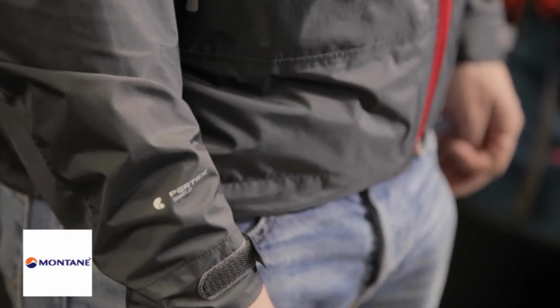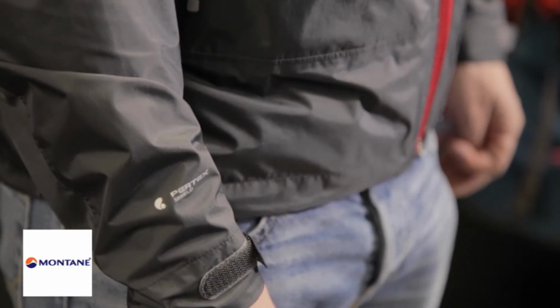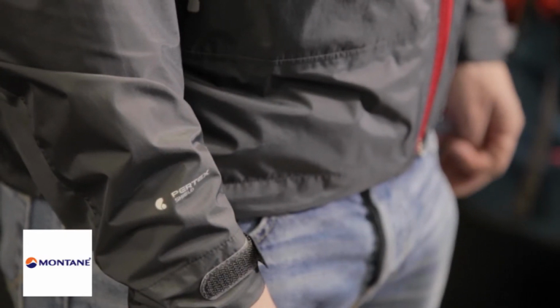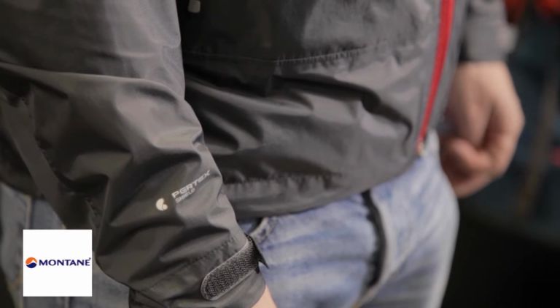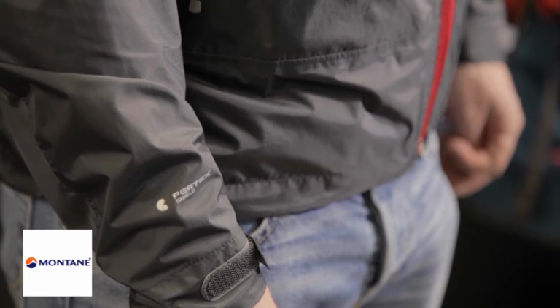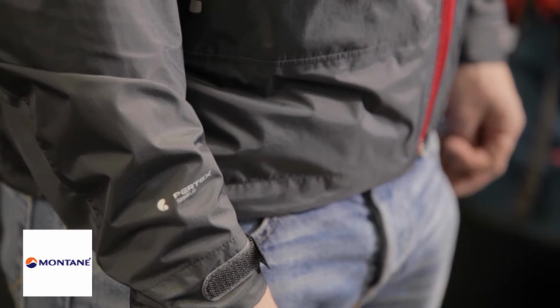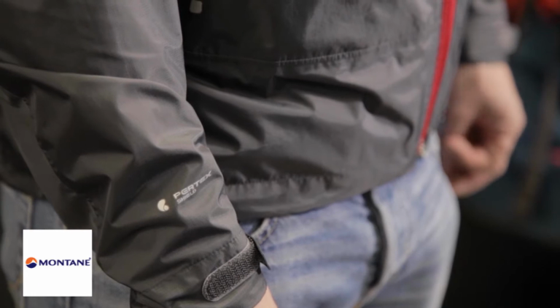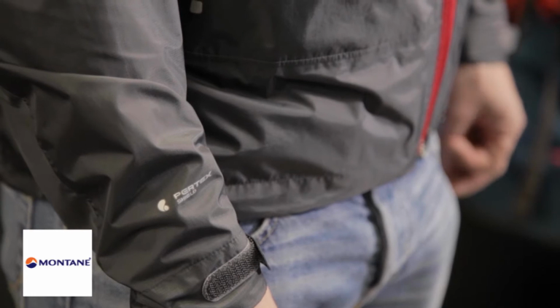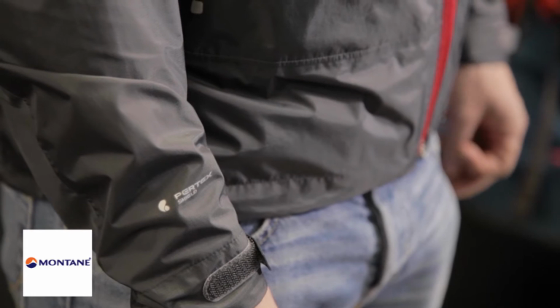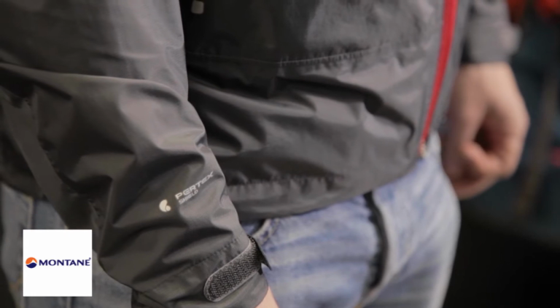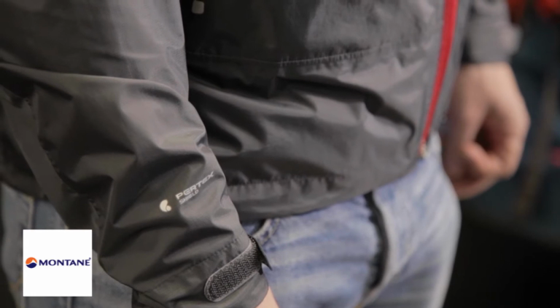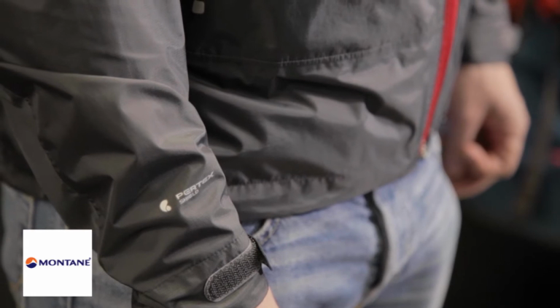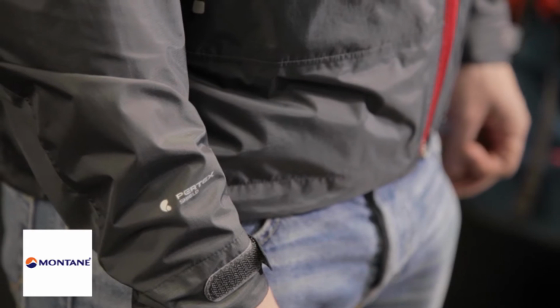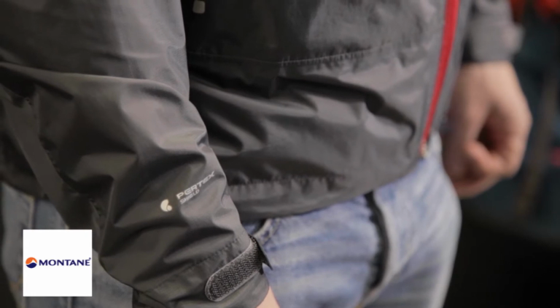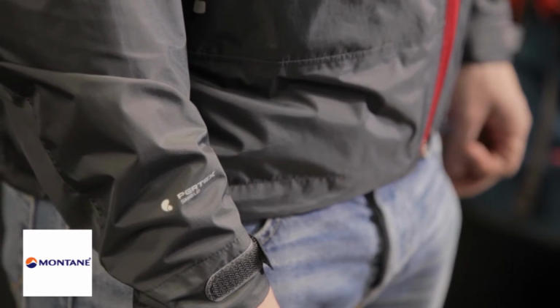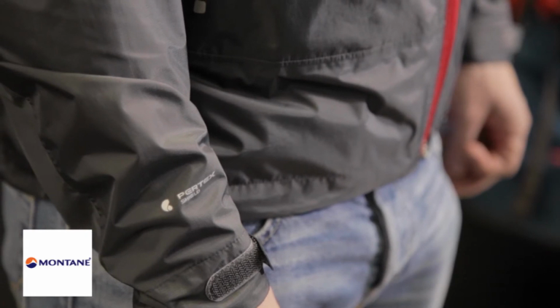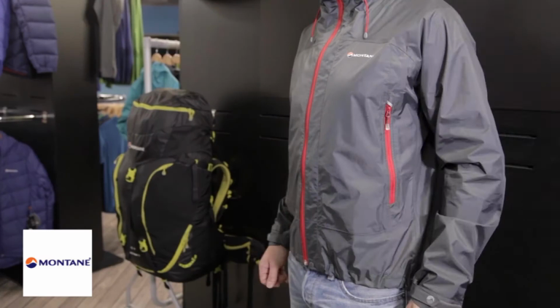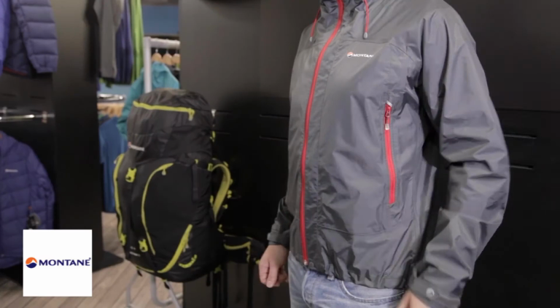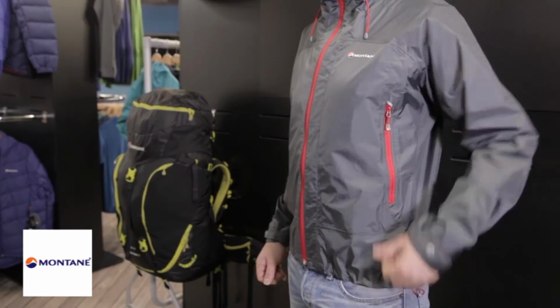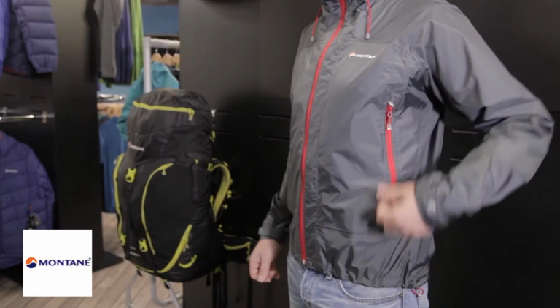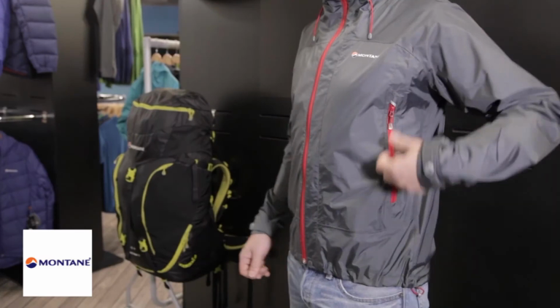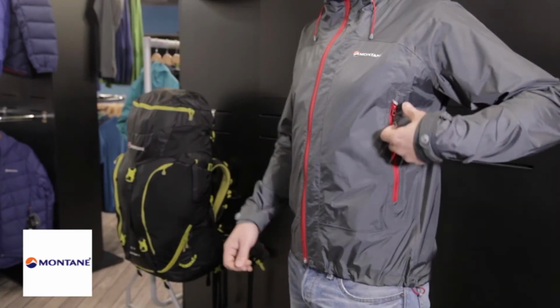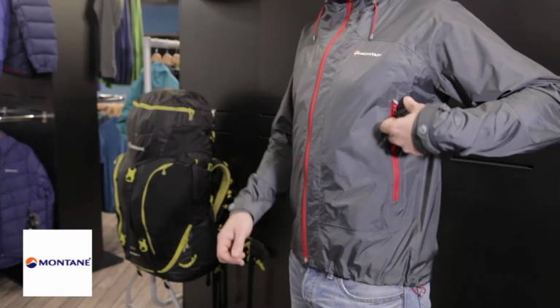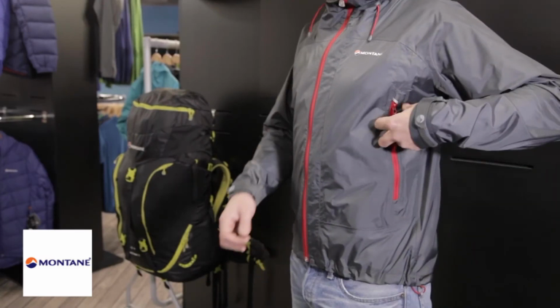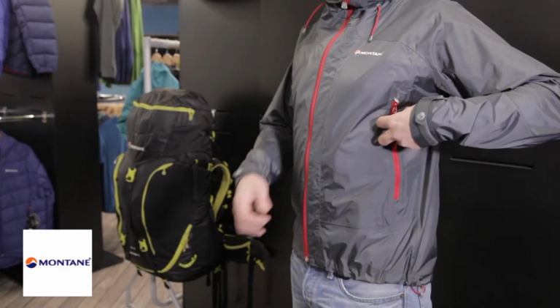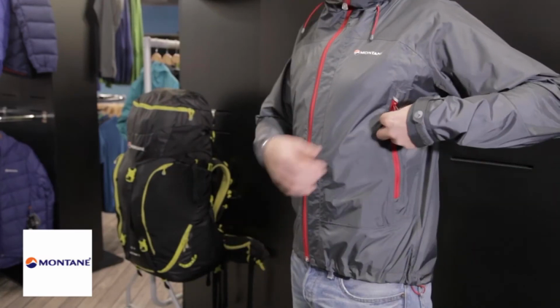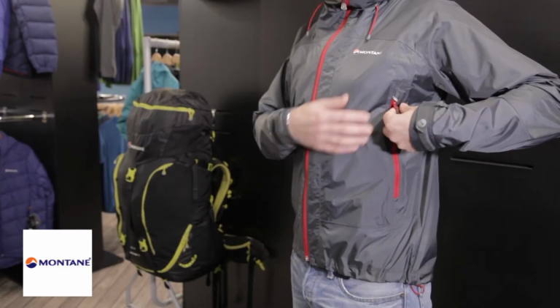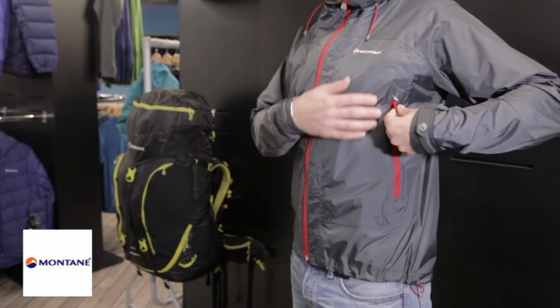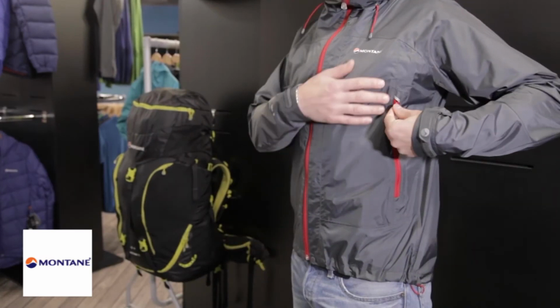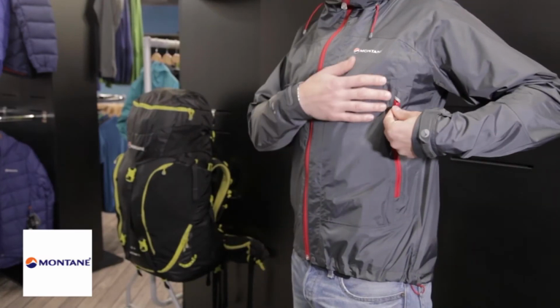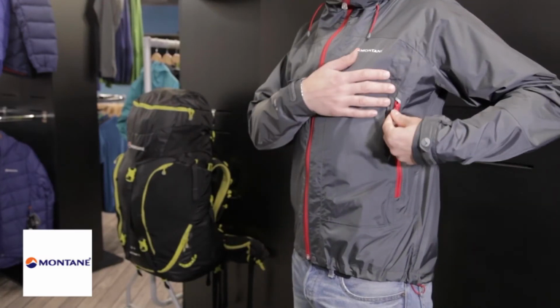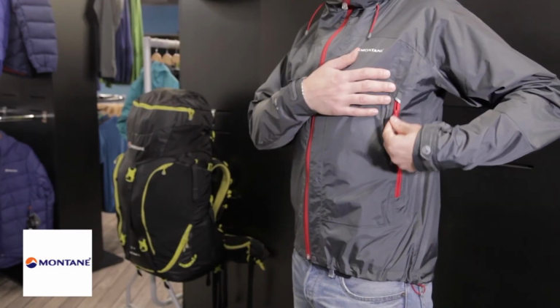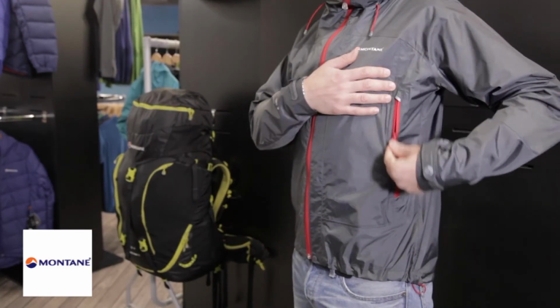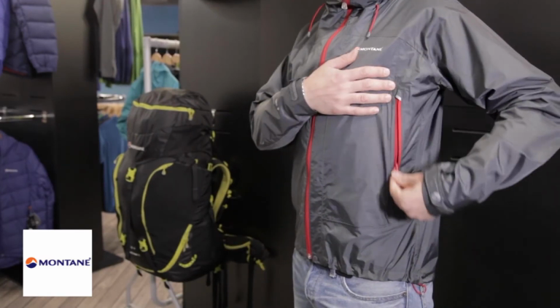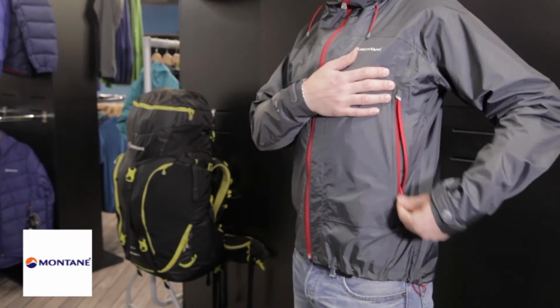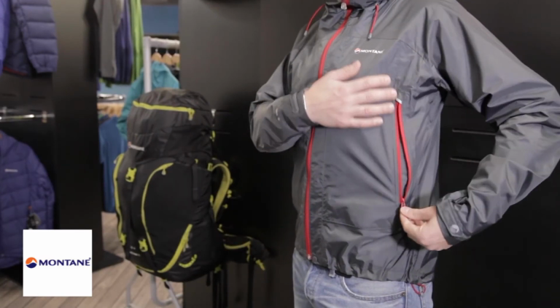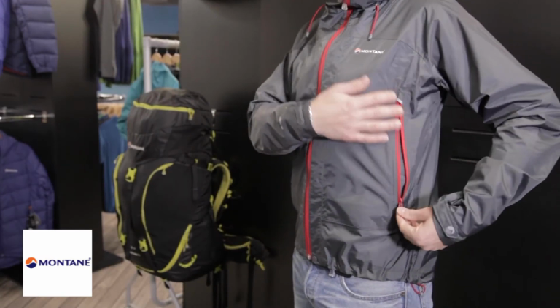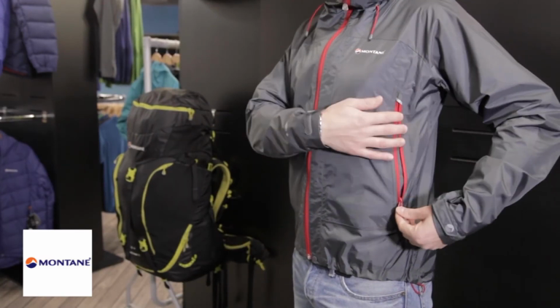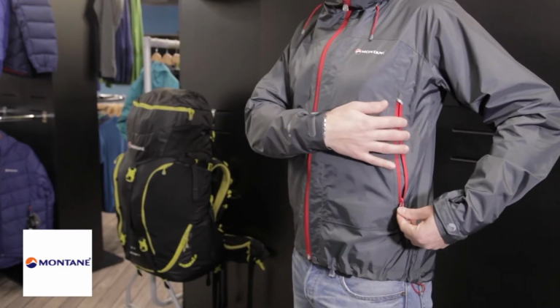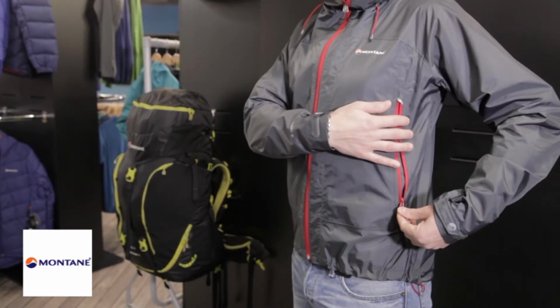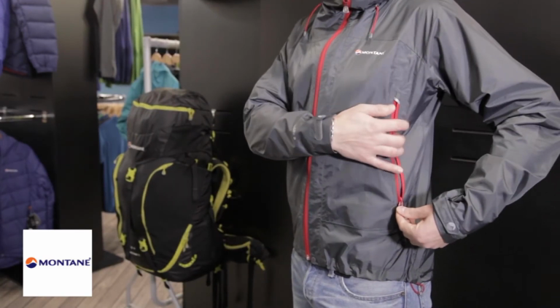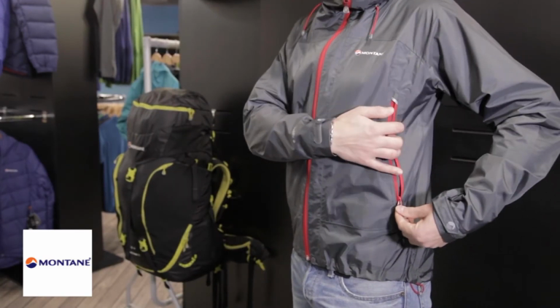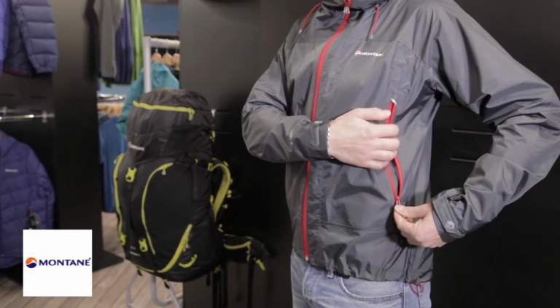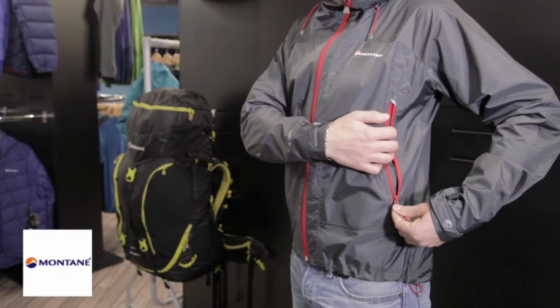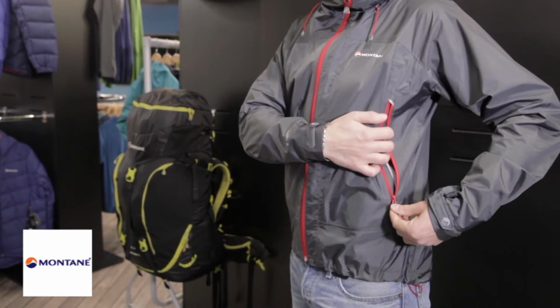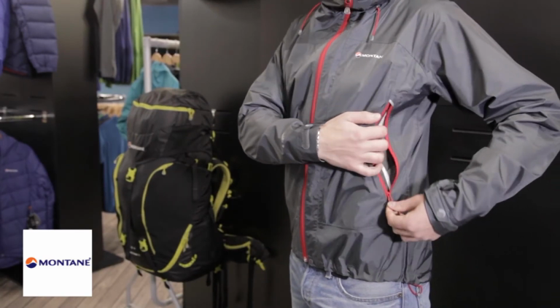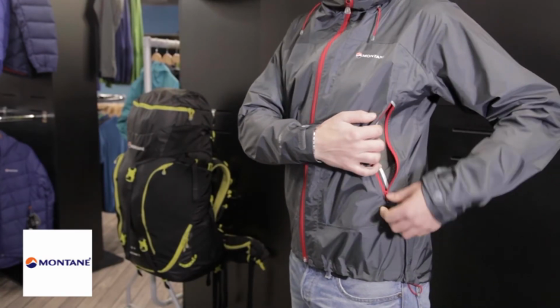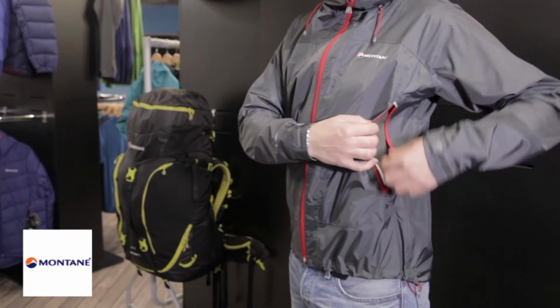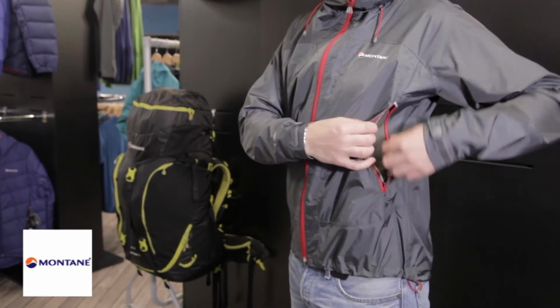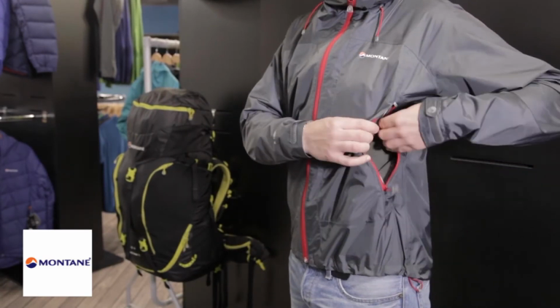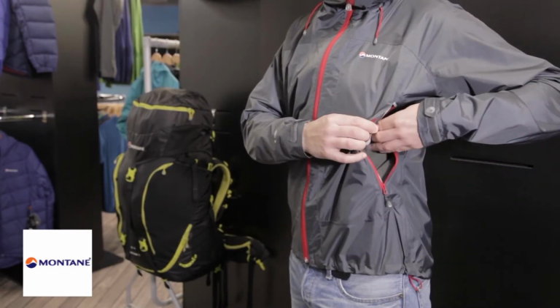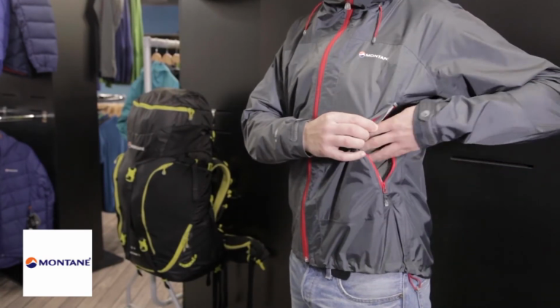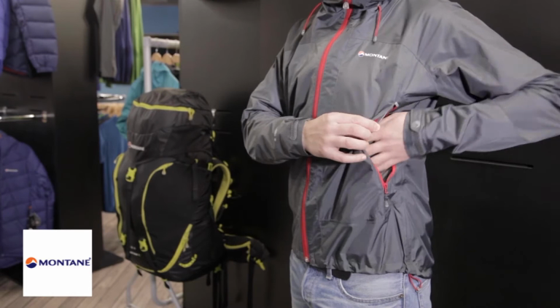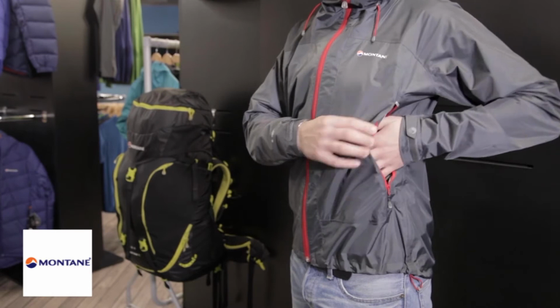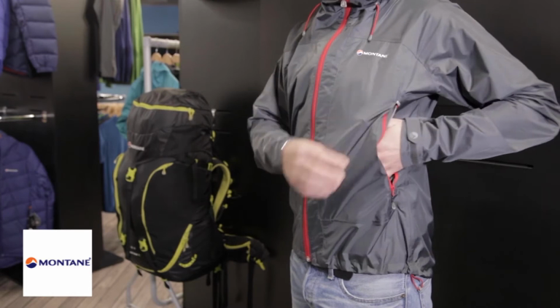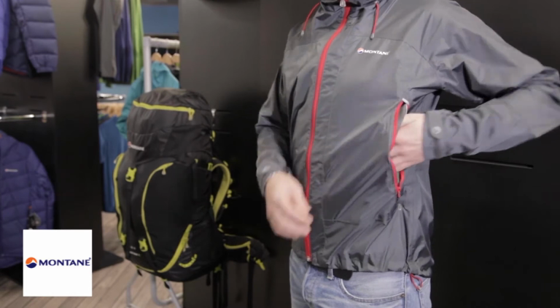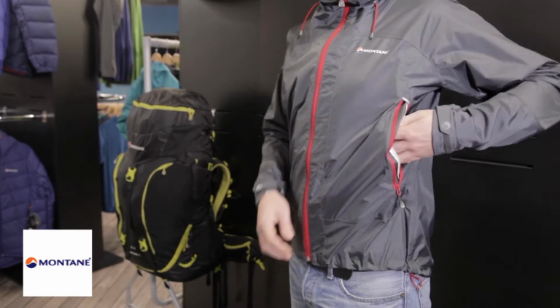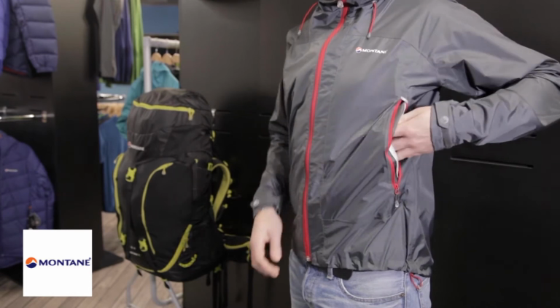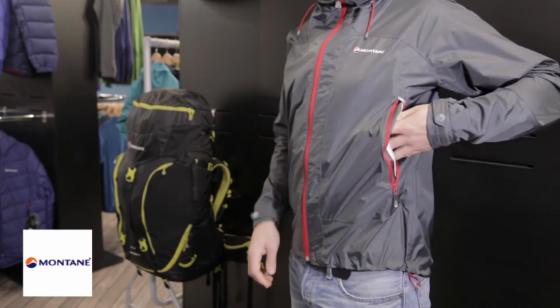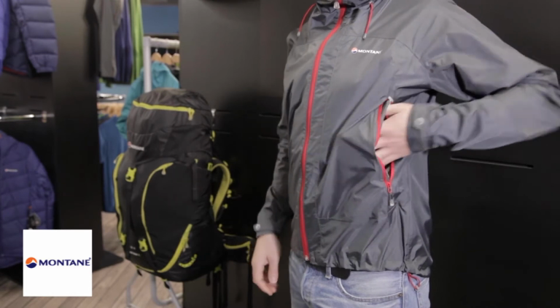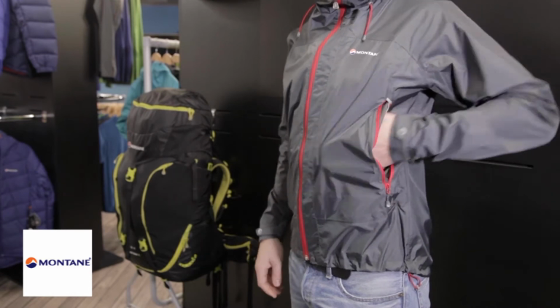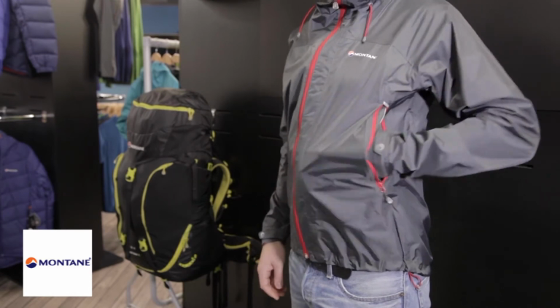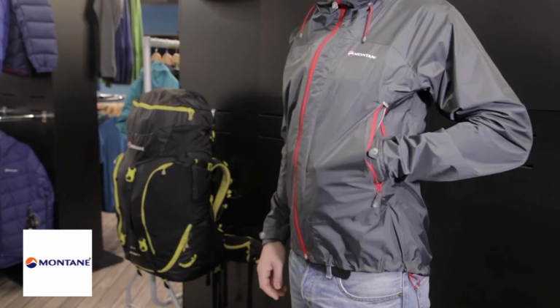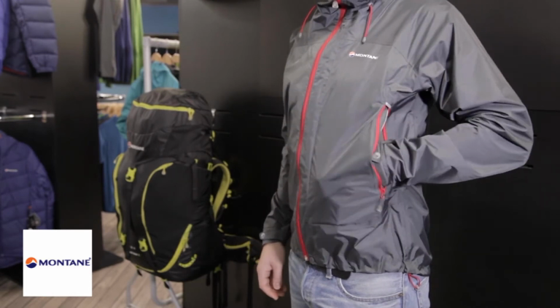The two pockets are mesh-backed and allow for extra ventilation when you're working hard, and feature a rain funnel to disperse moisture.